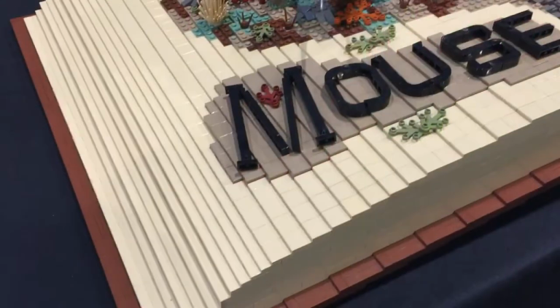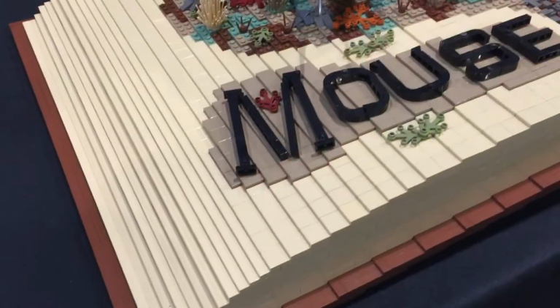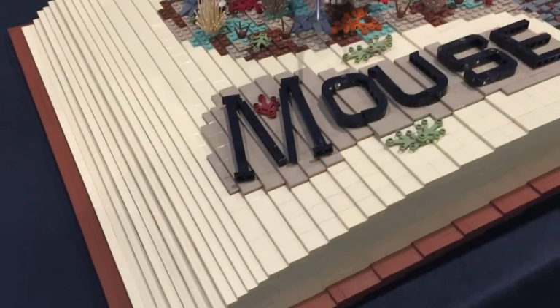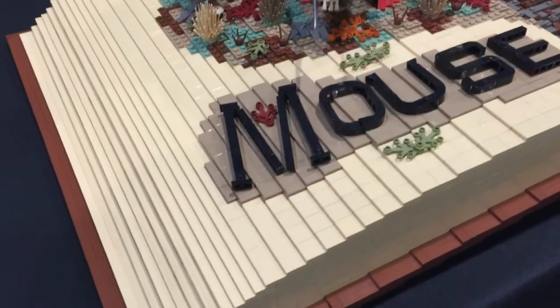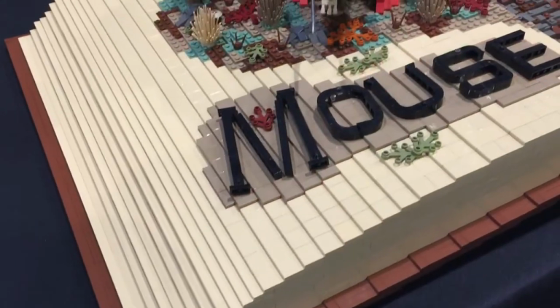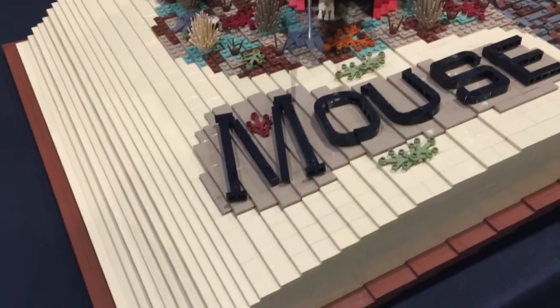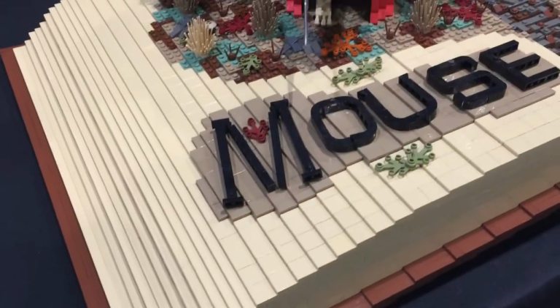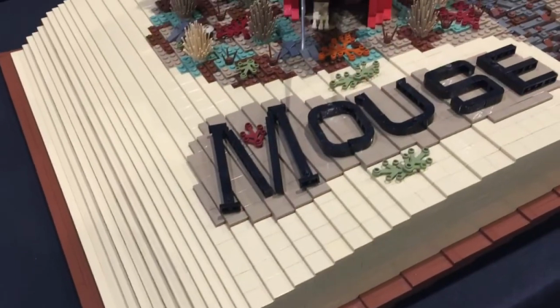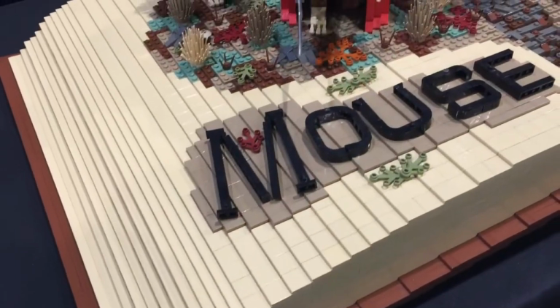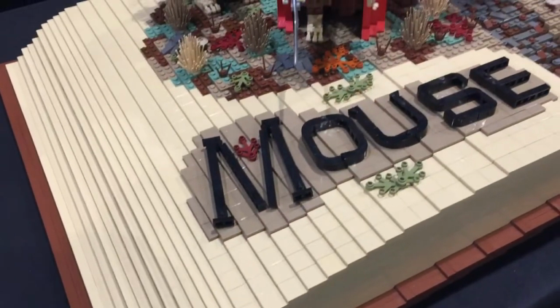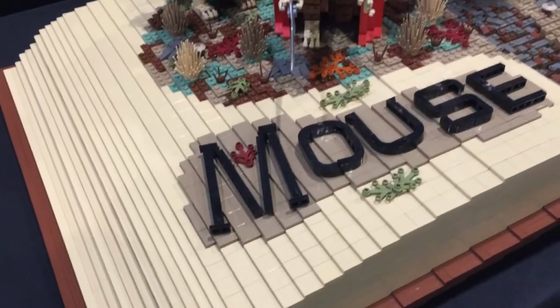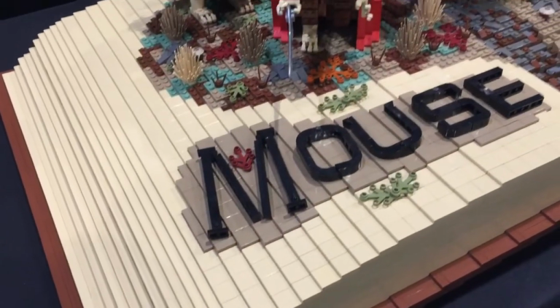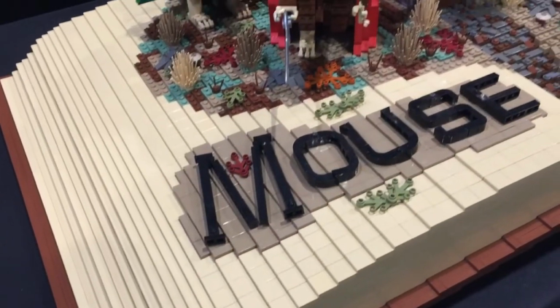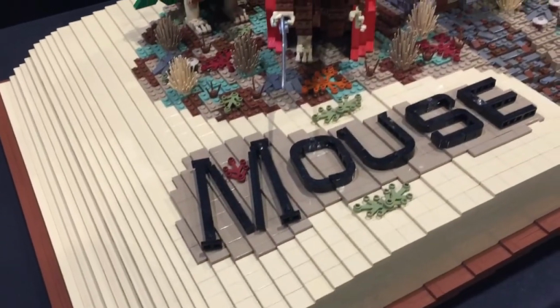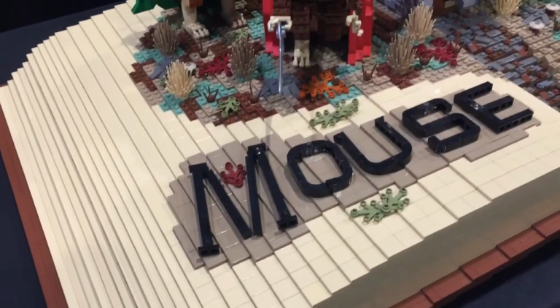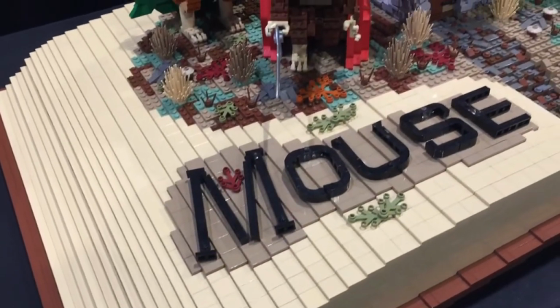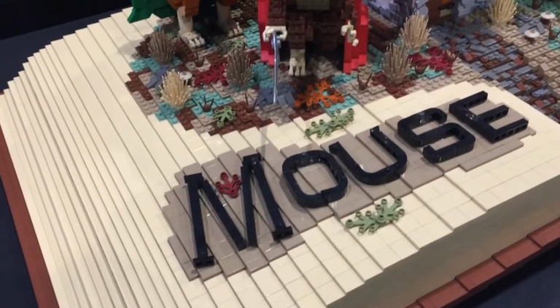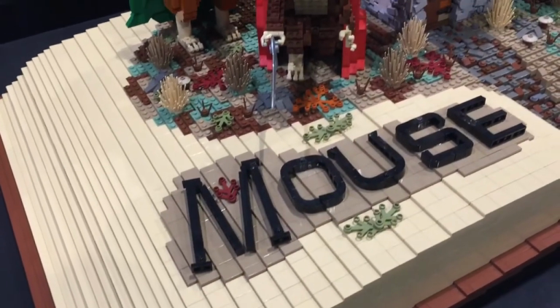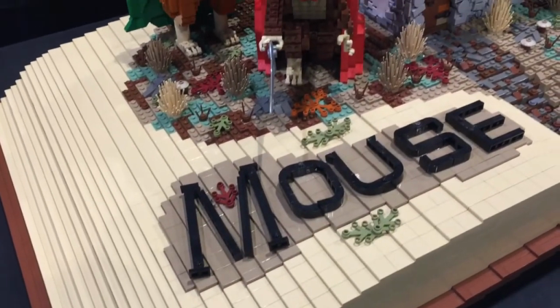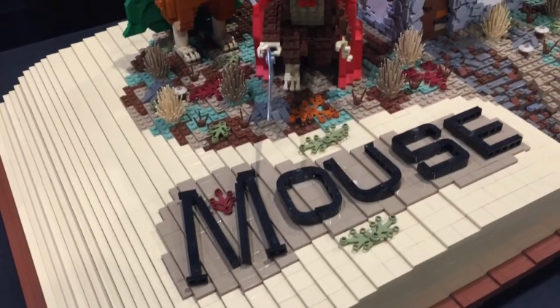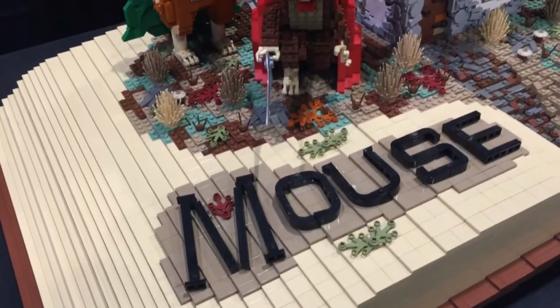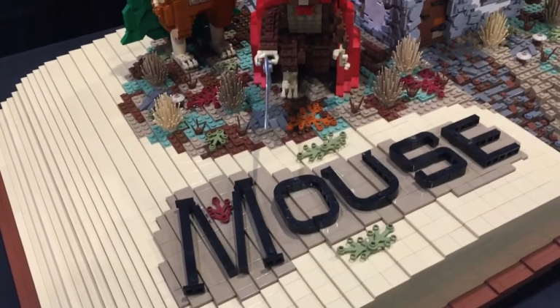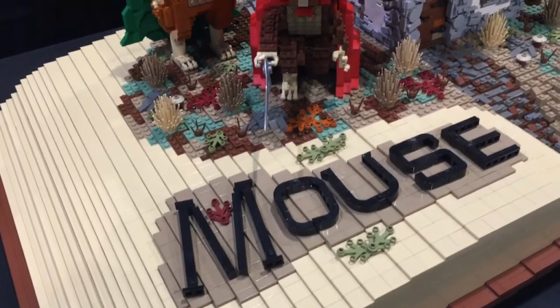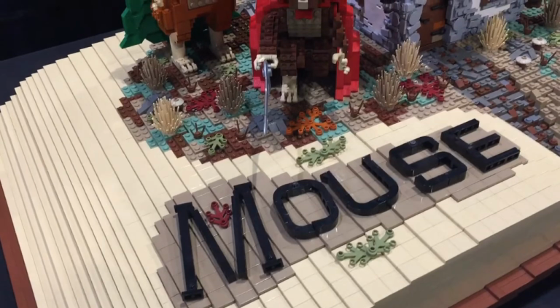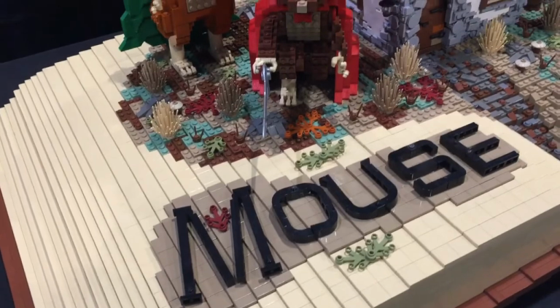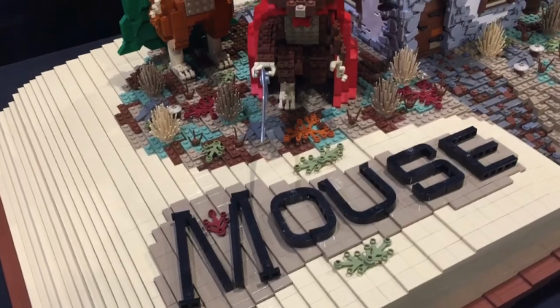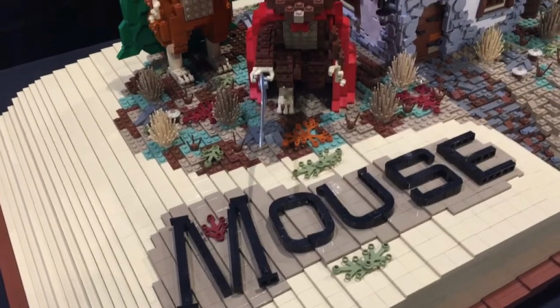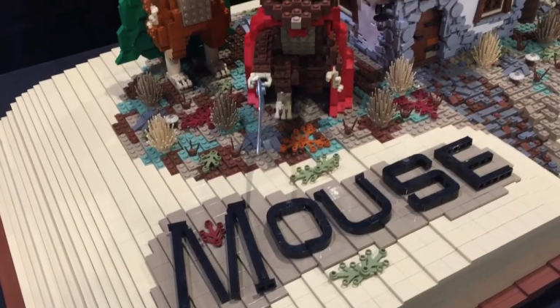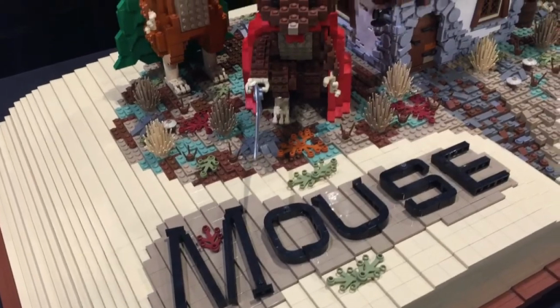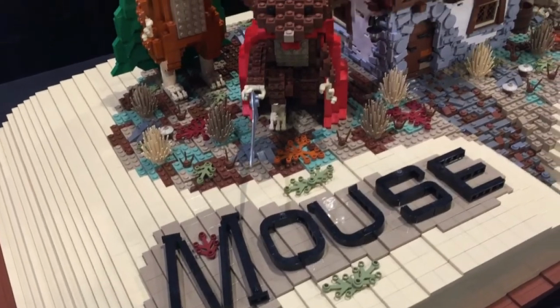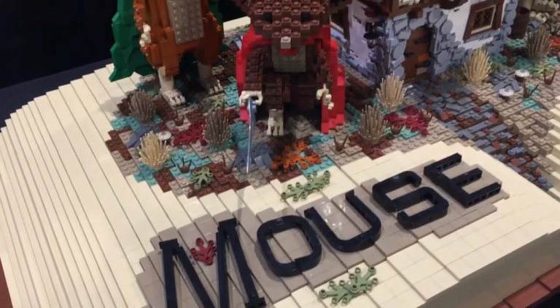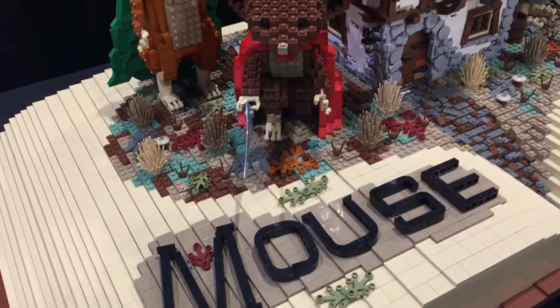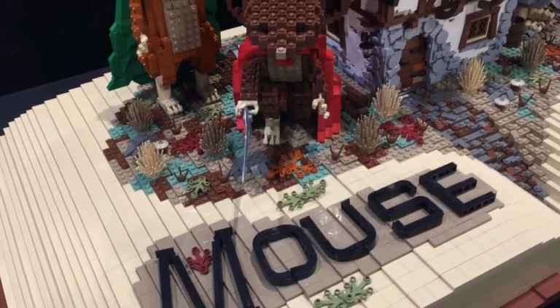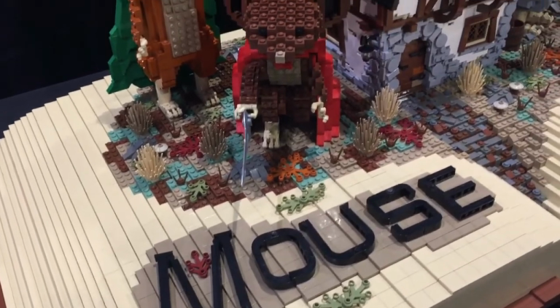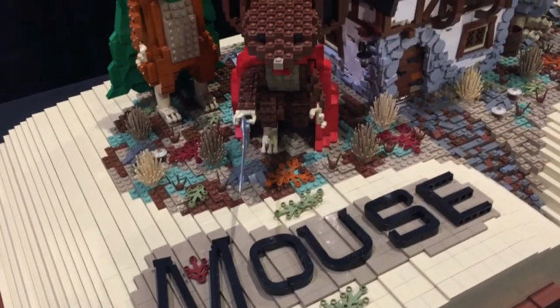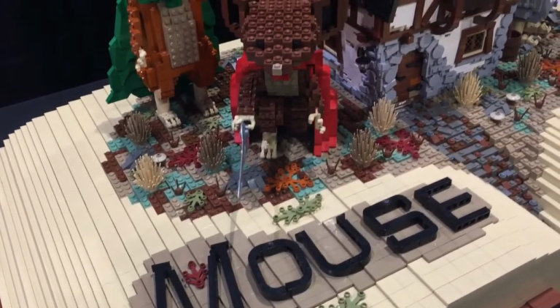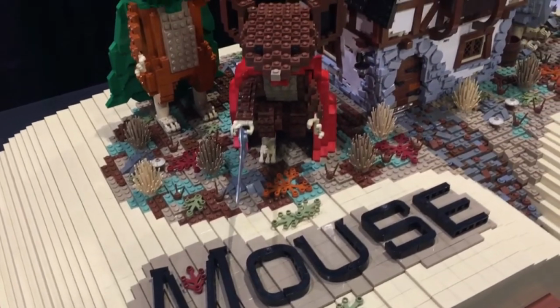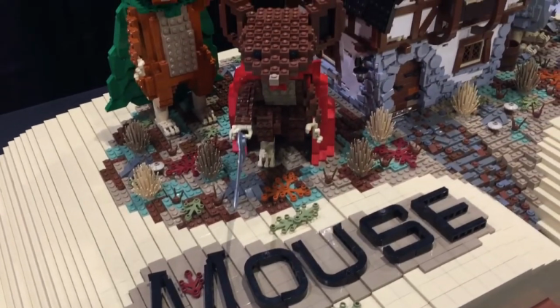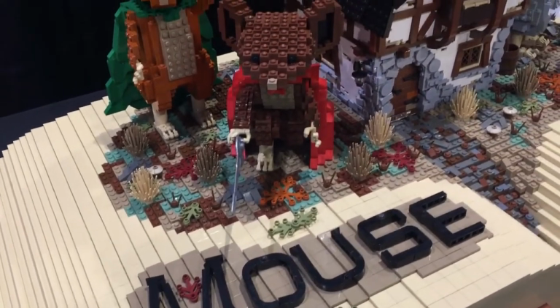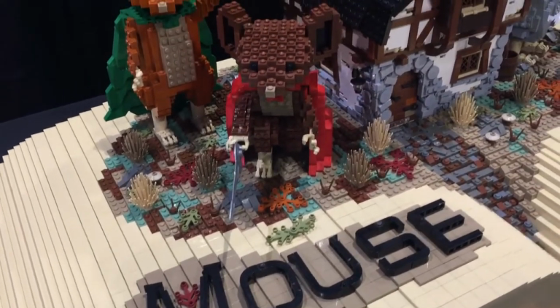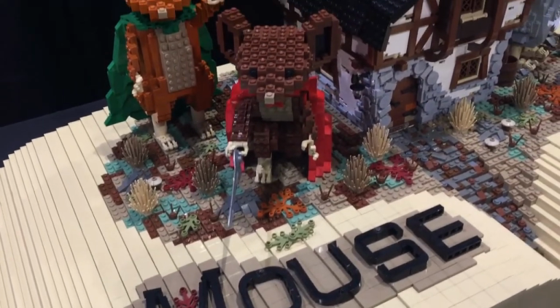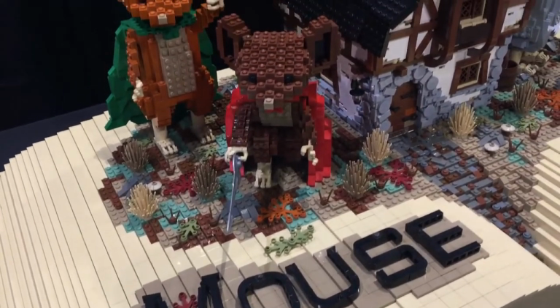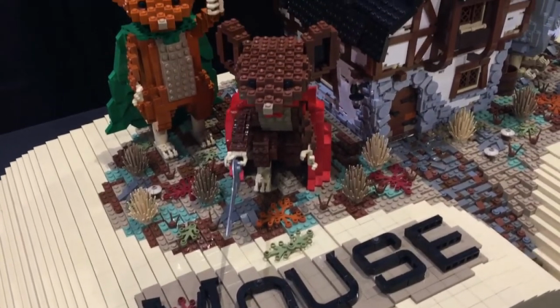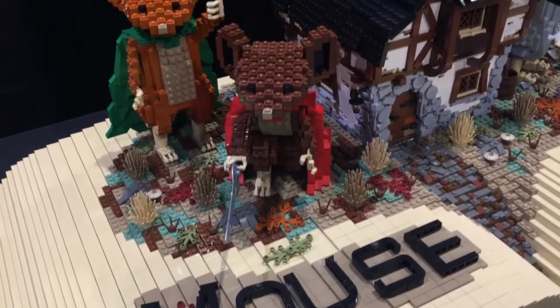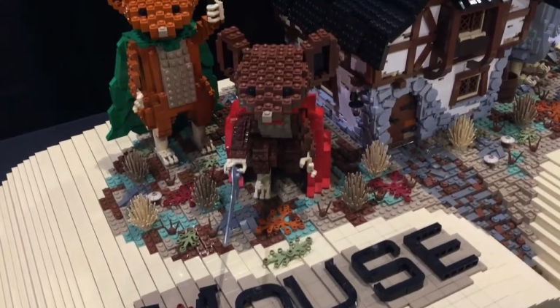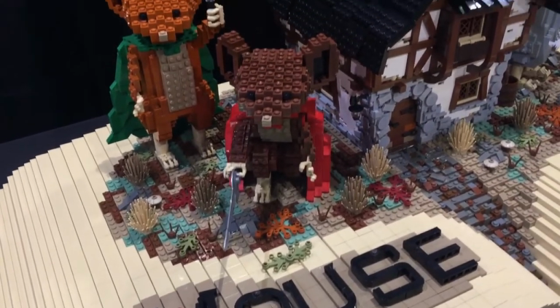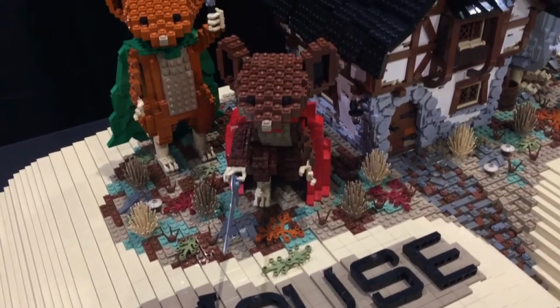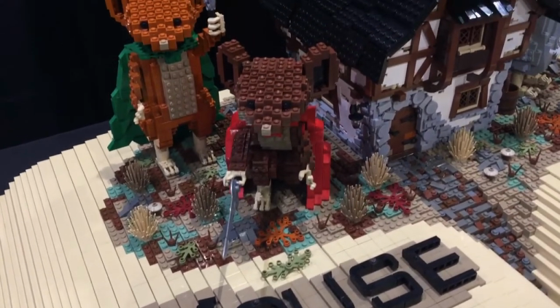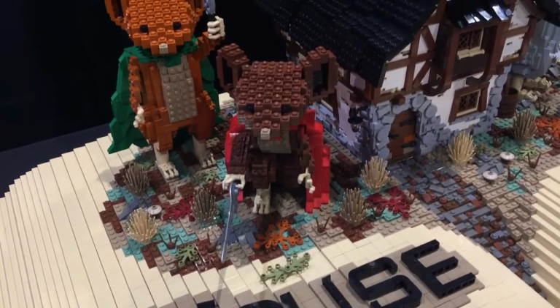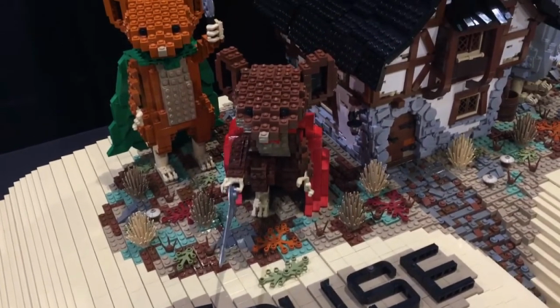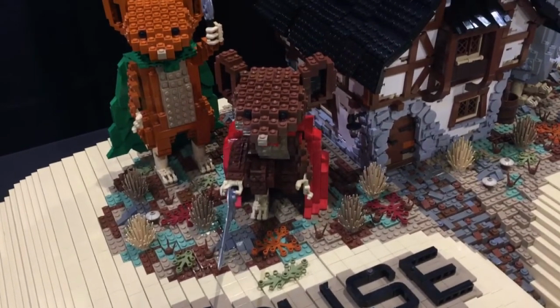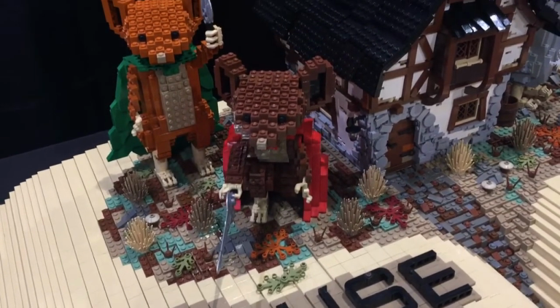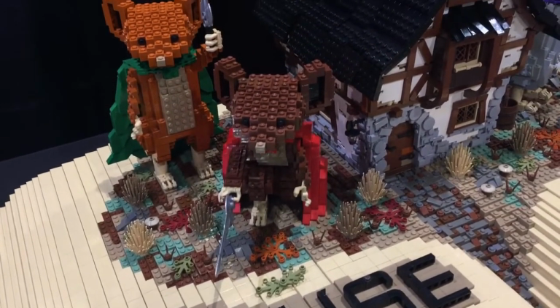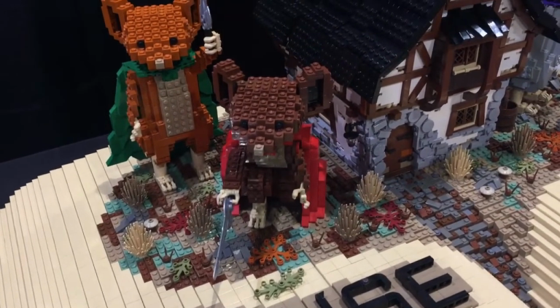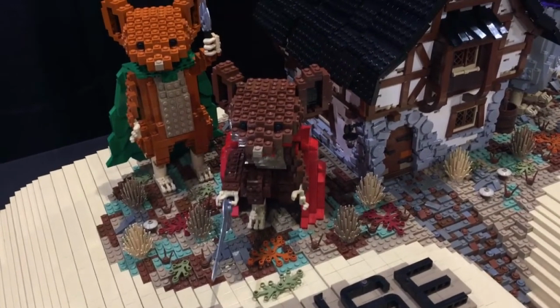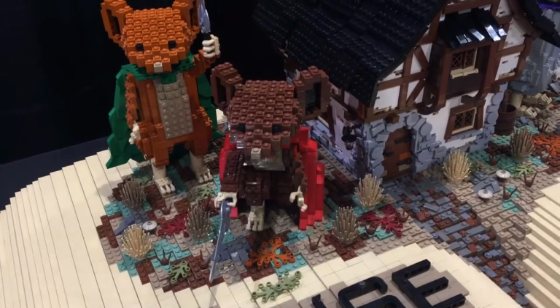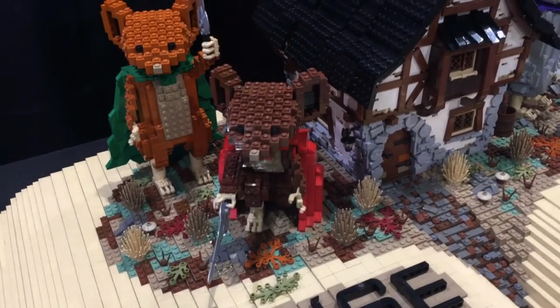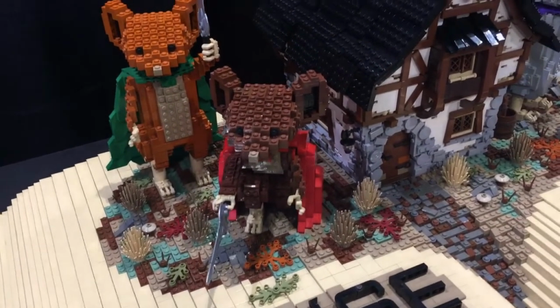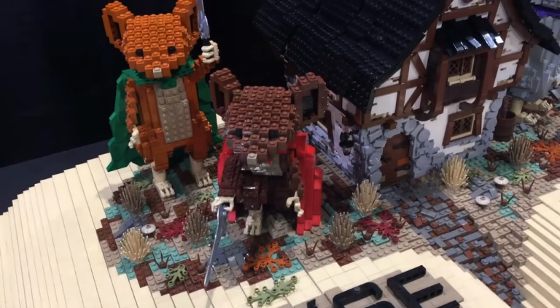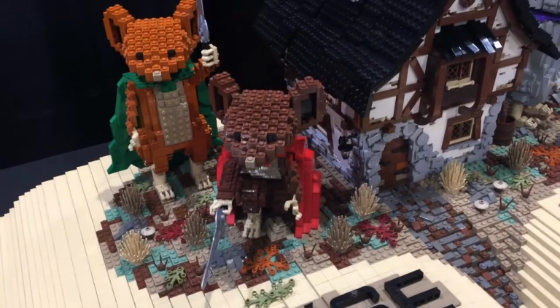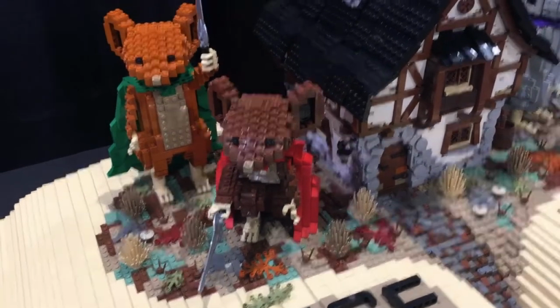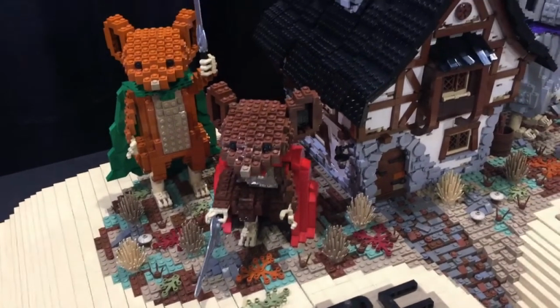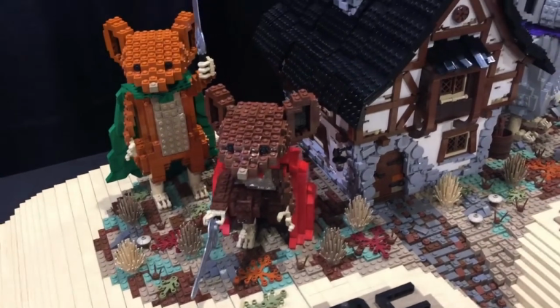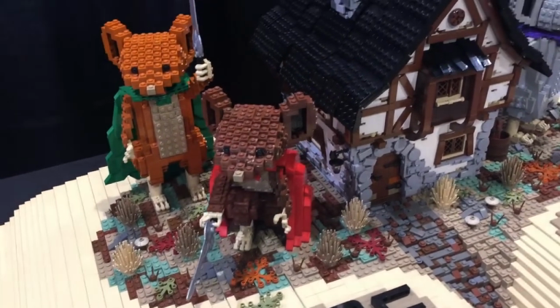If you're a fan of Mouse Guard, here is a real treat — though you don't need to read a single page to appreciate this creation.